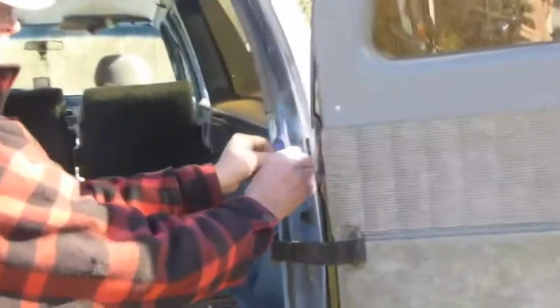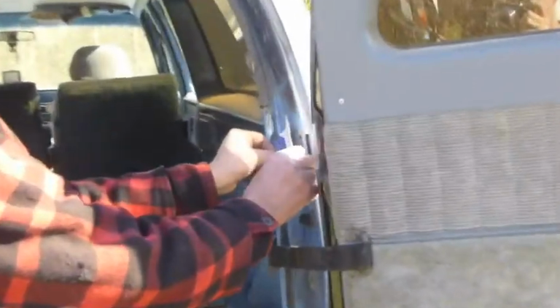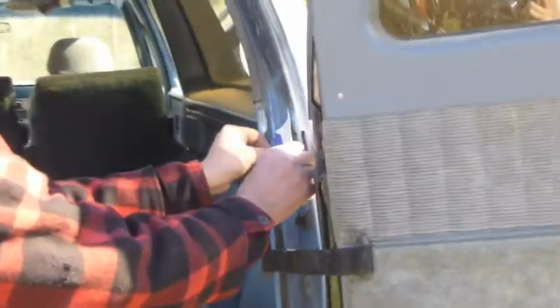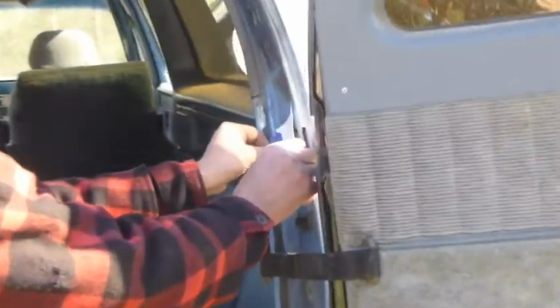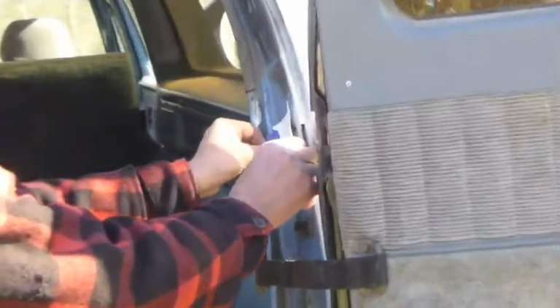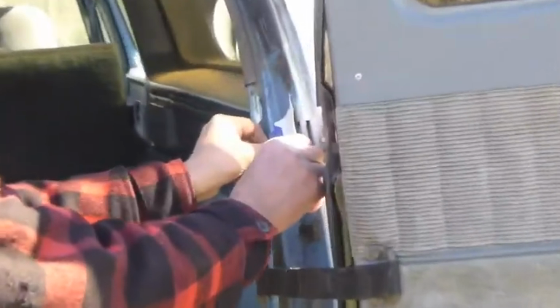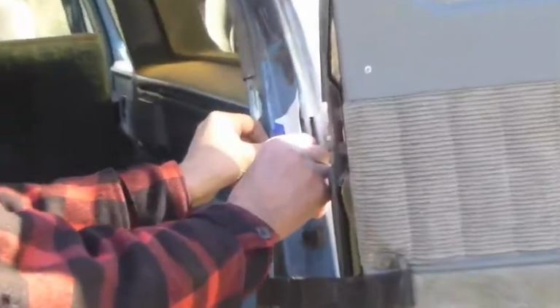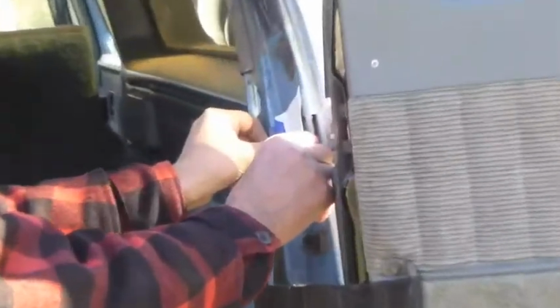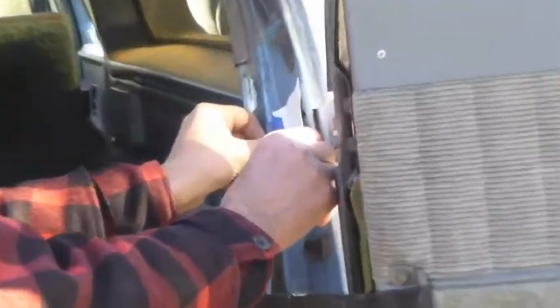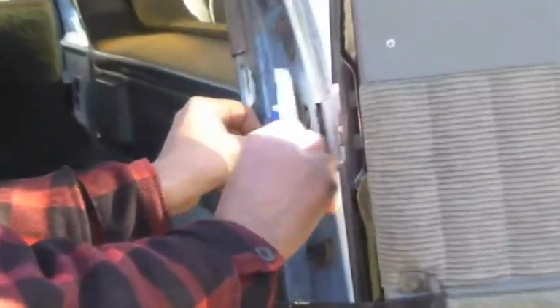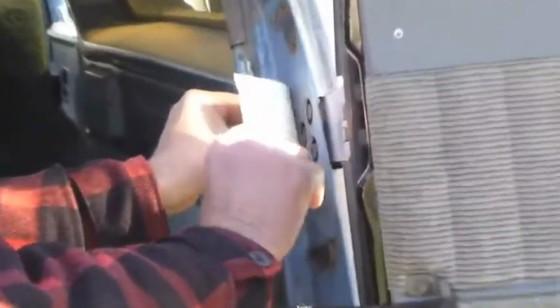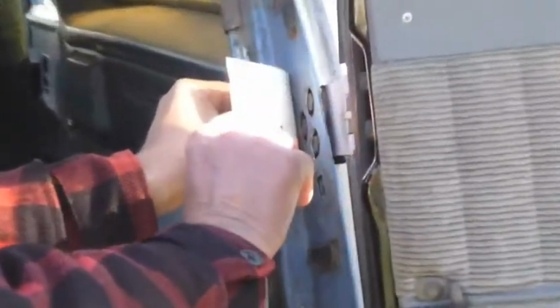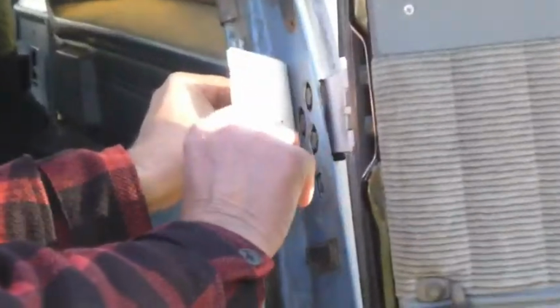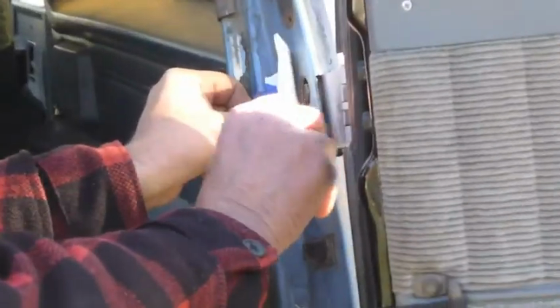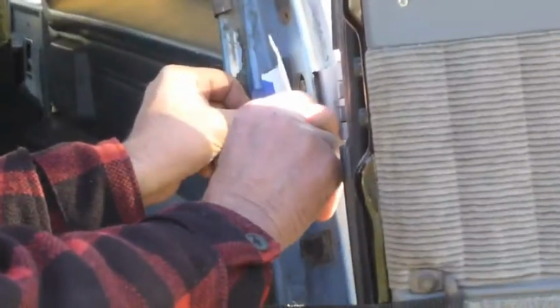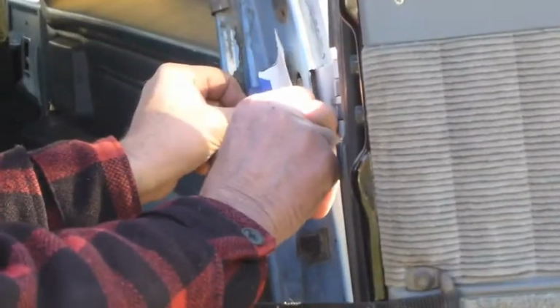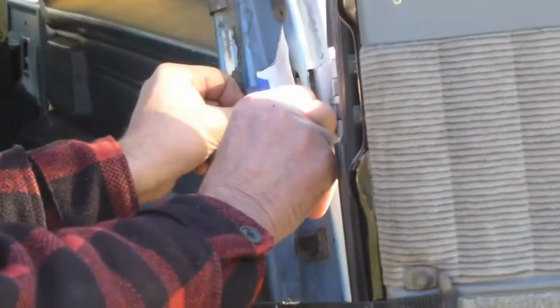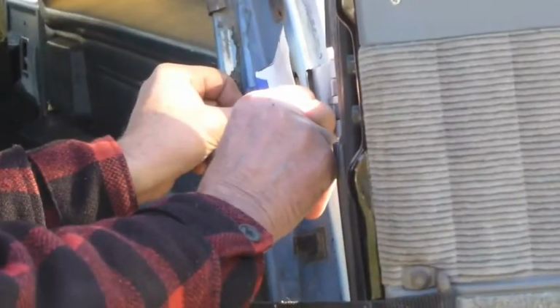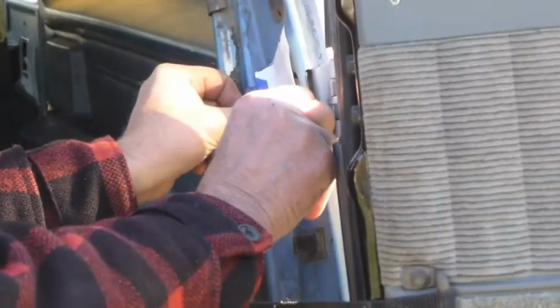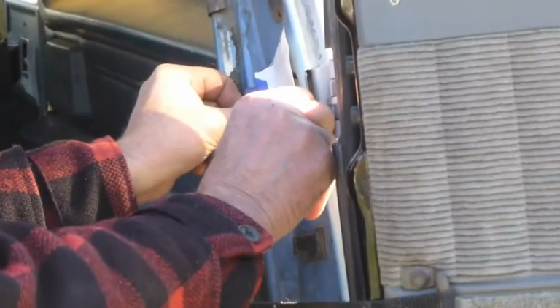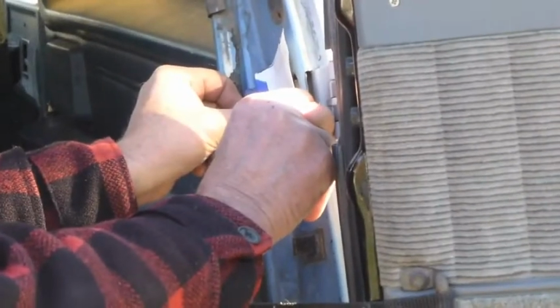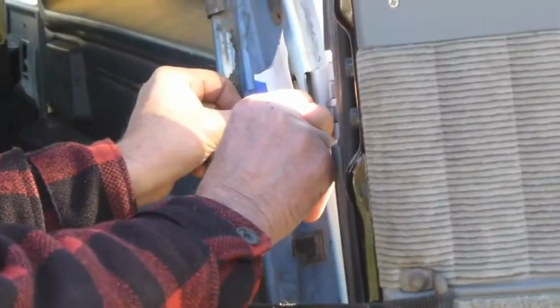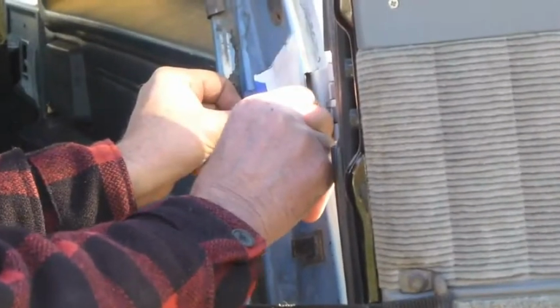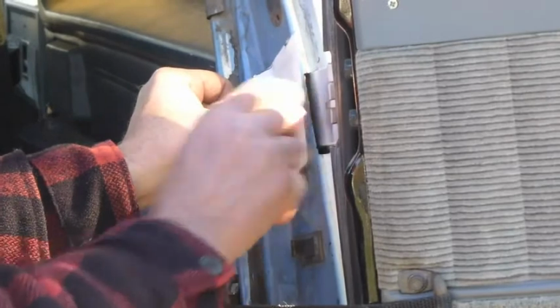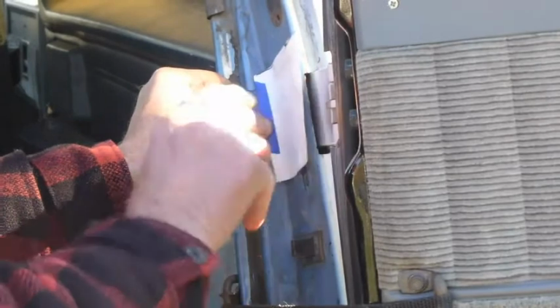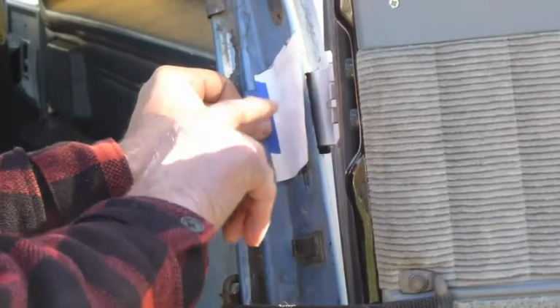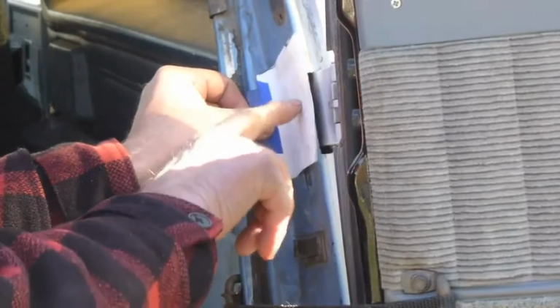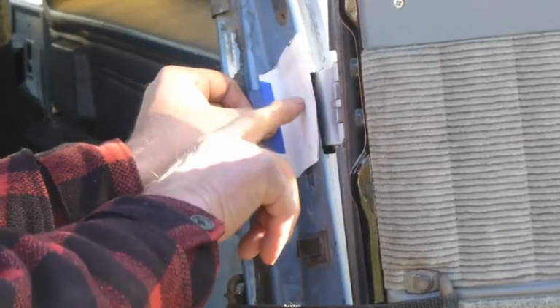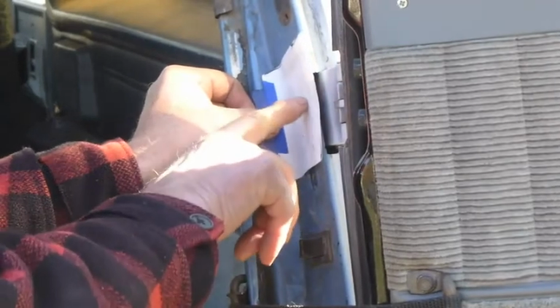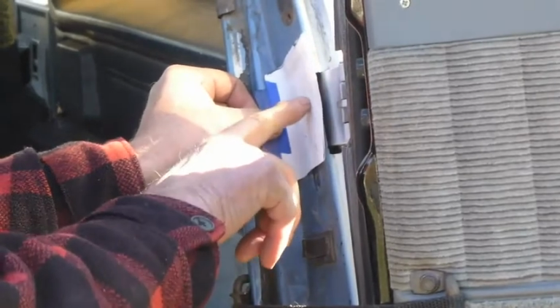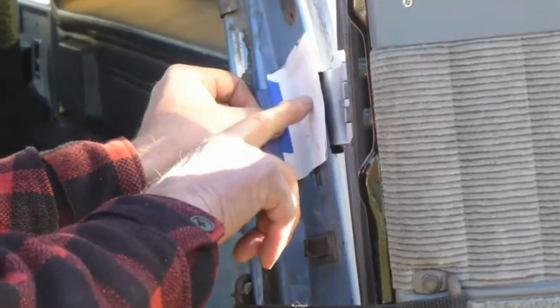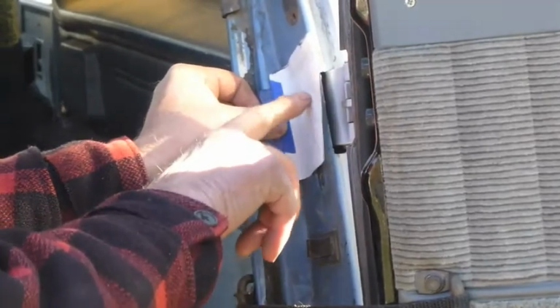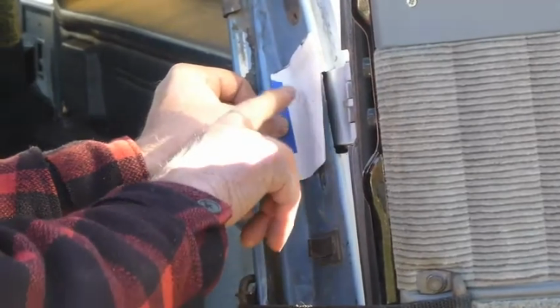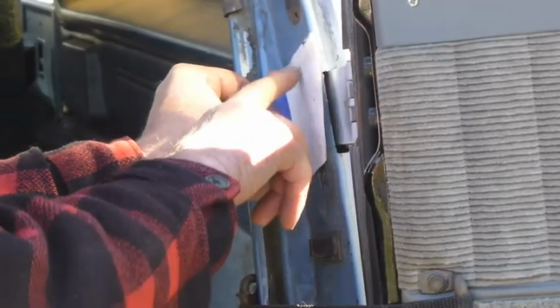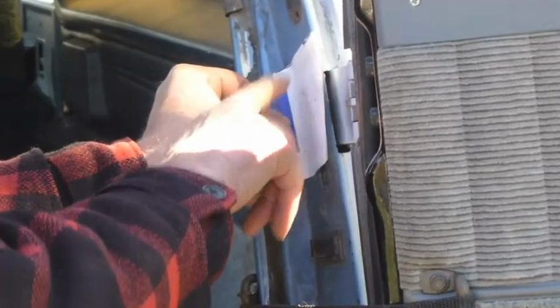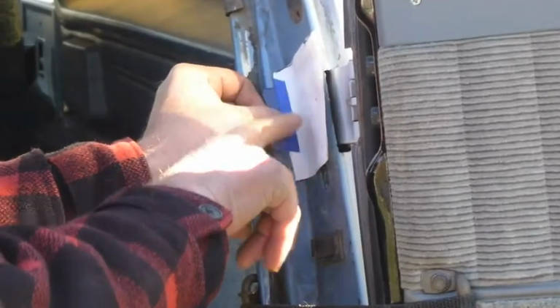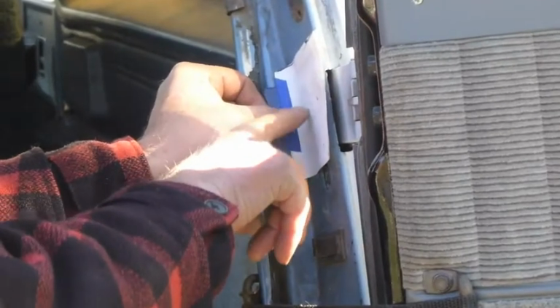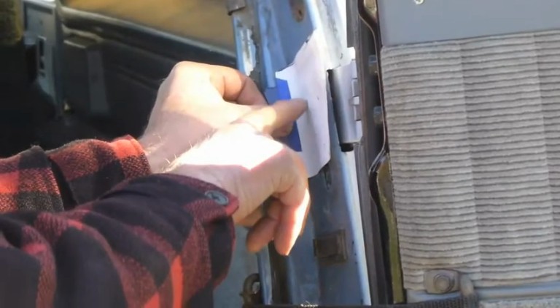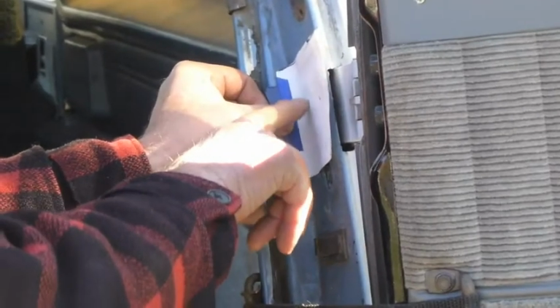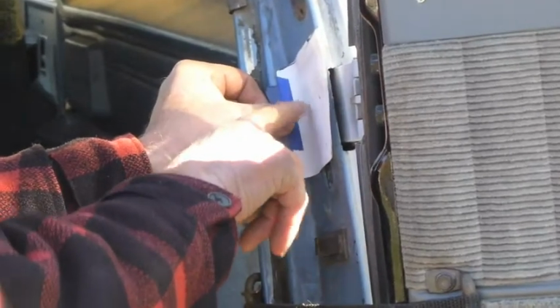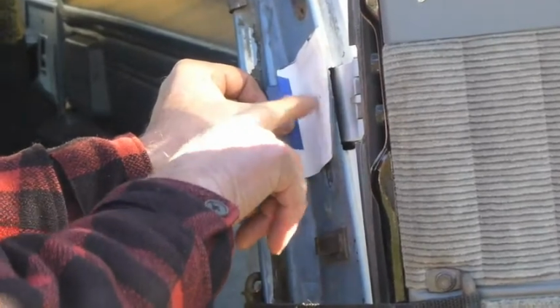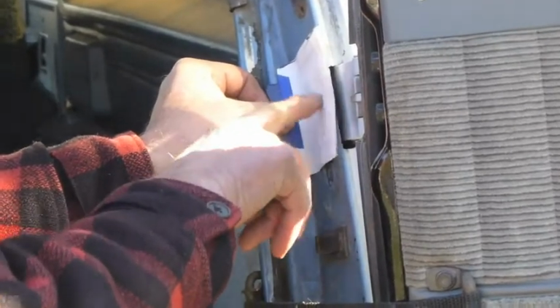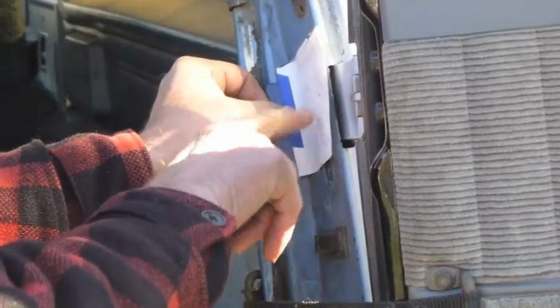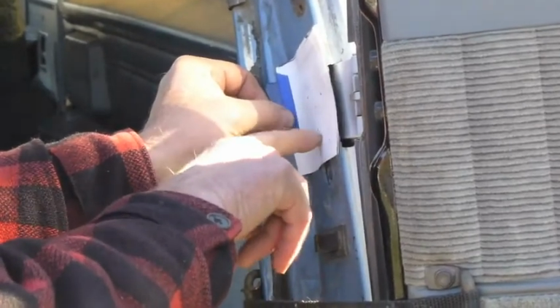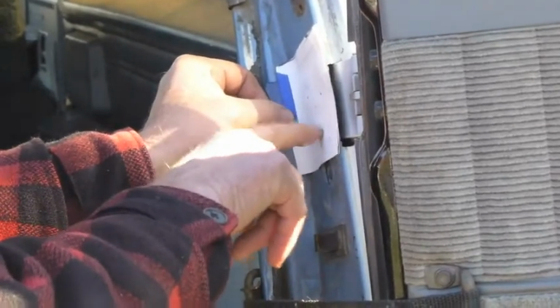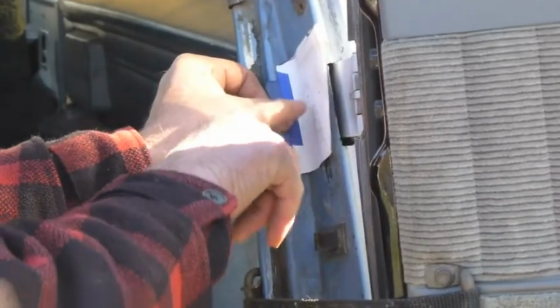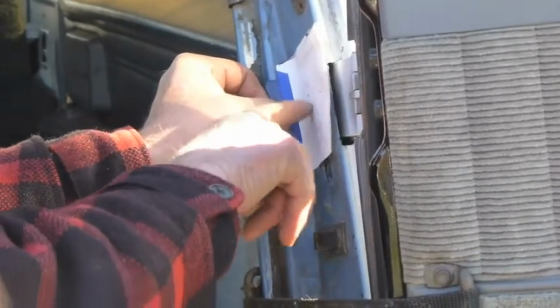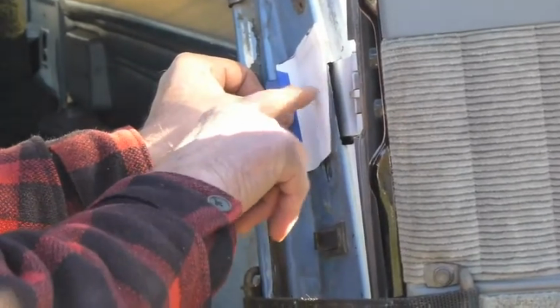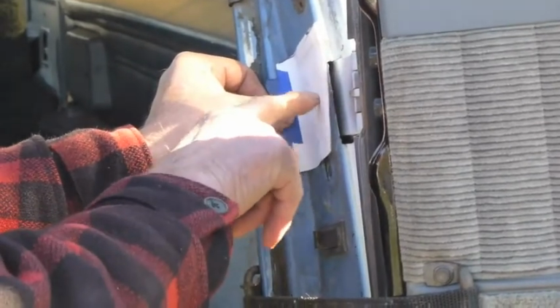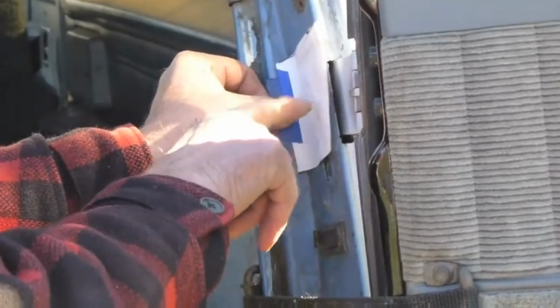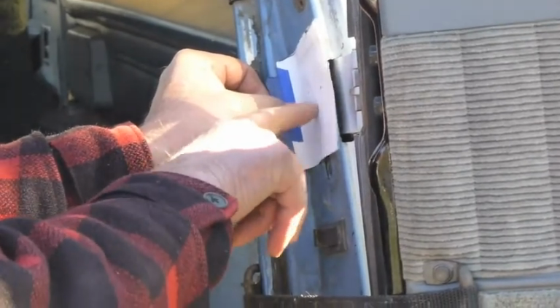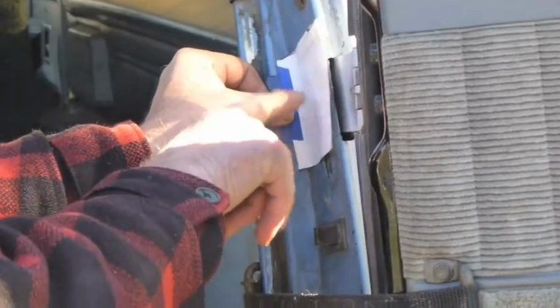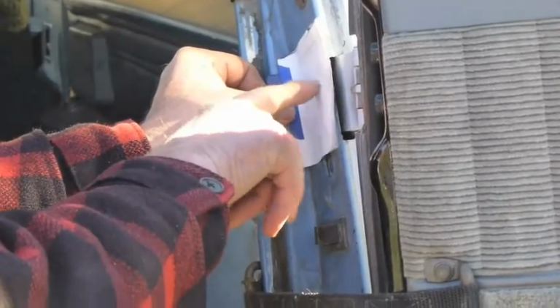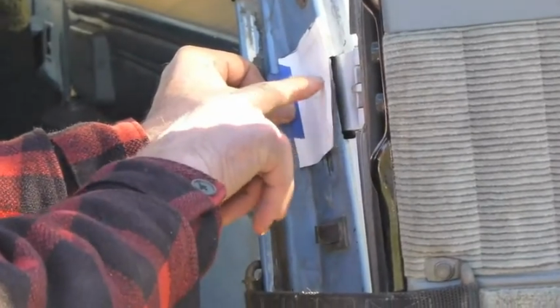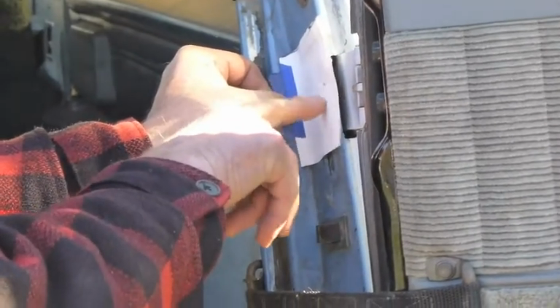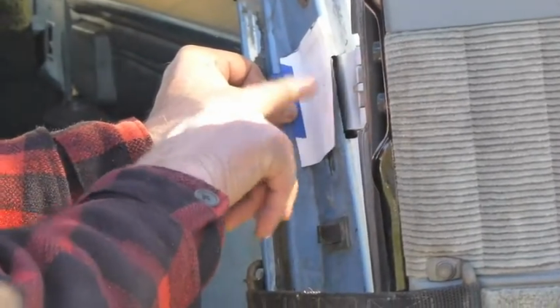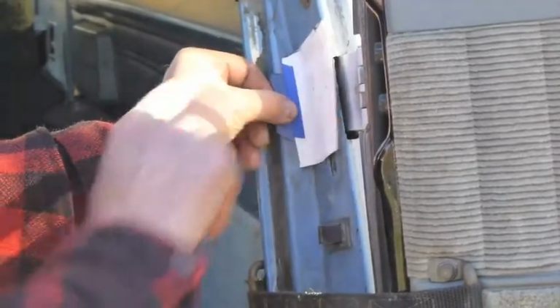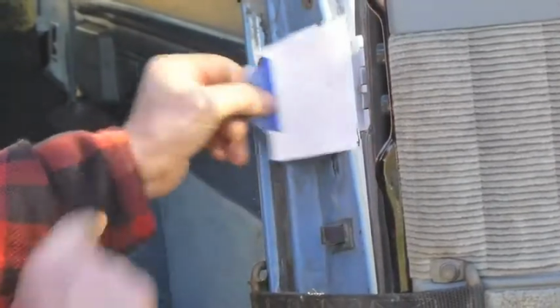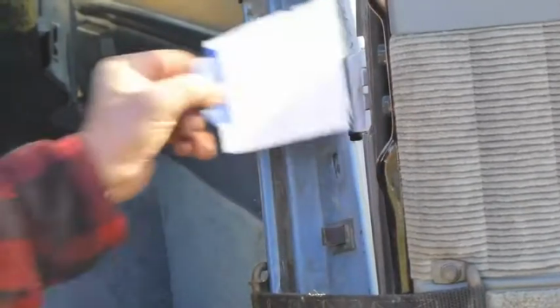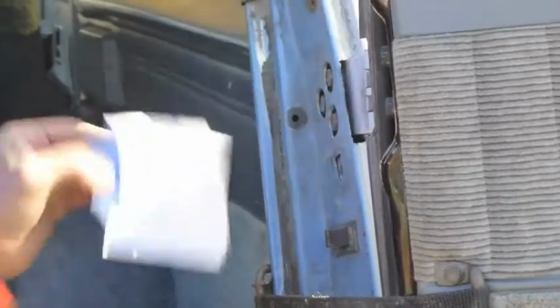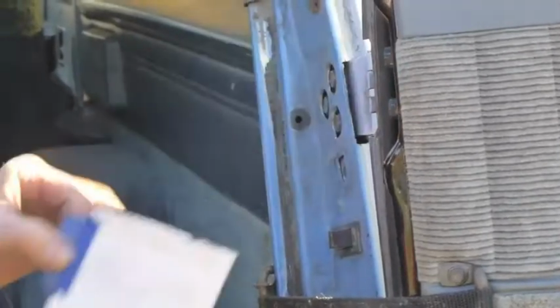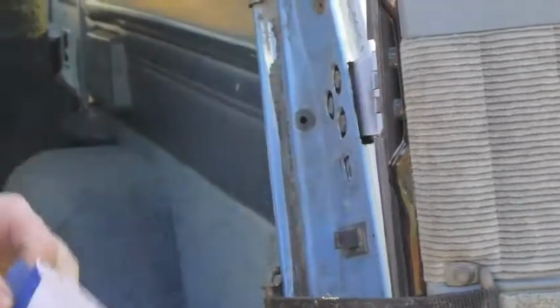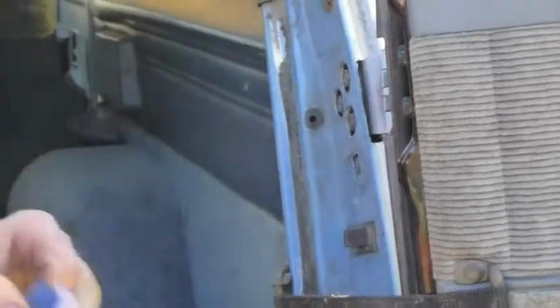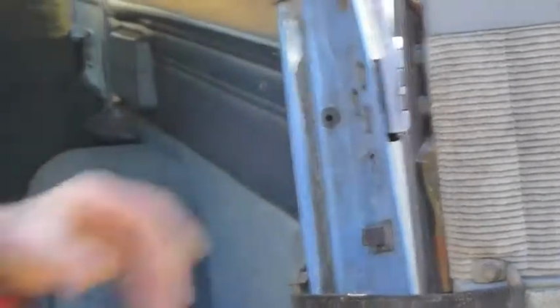I copied this off my donor vehicle, put it over here, taped it on, center punched it, and drilled those out.